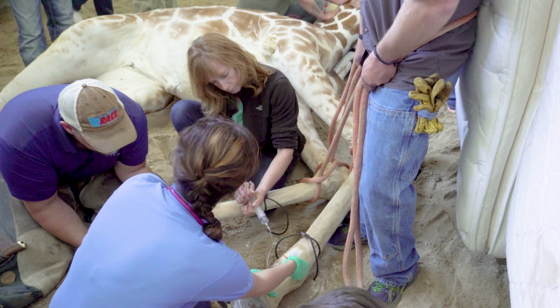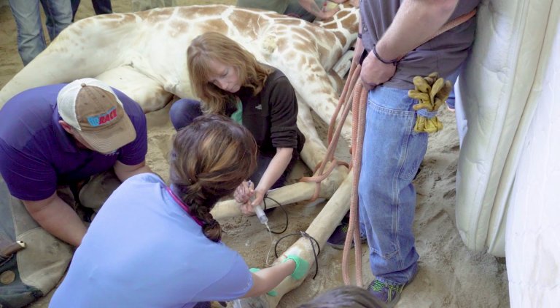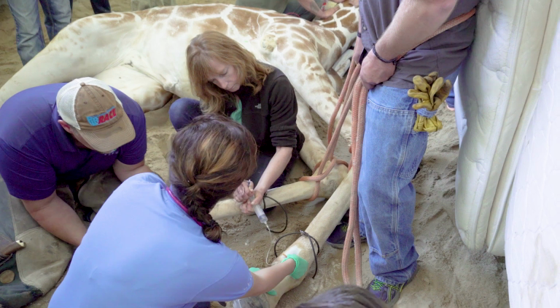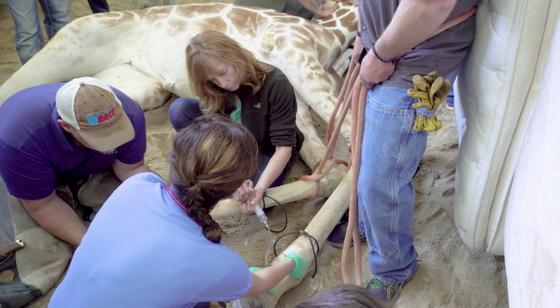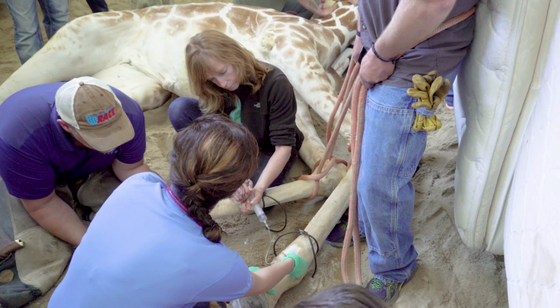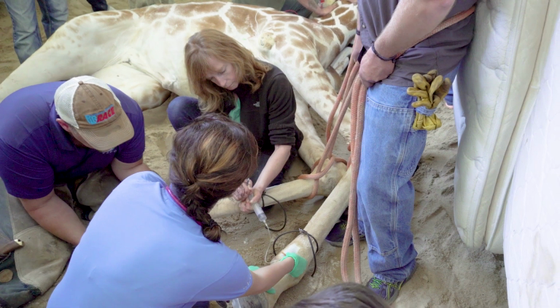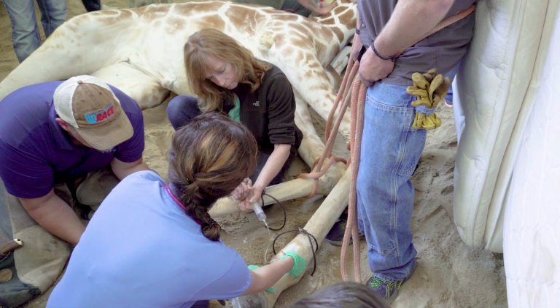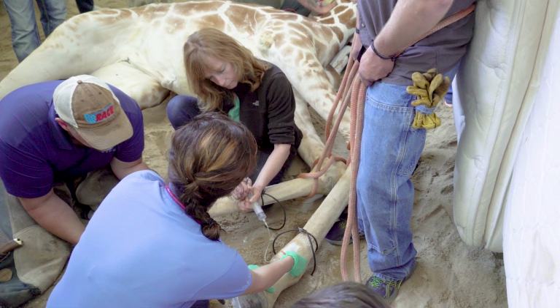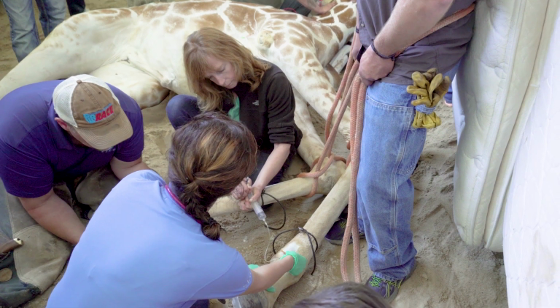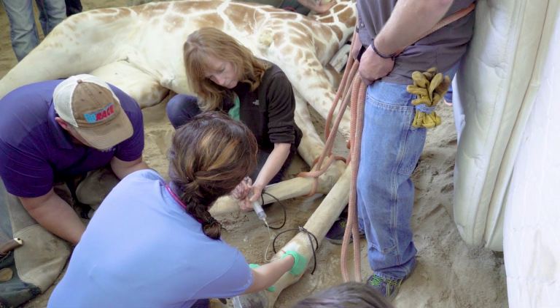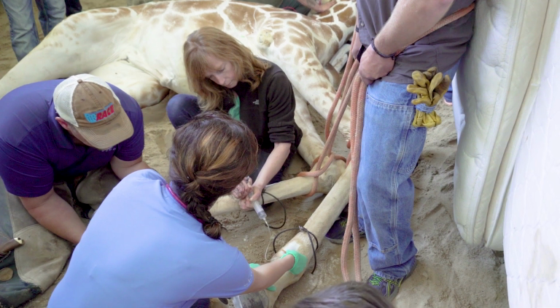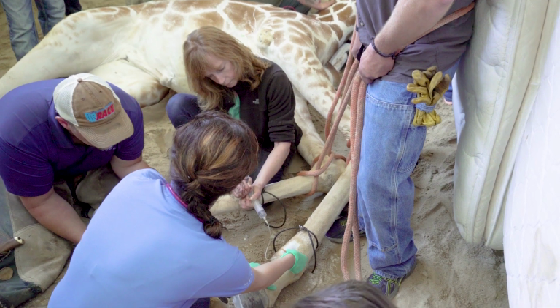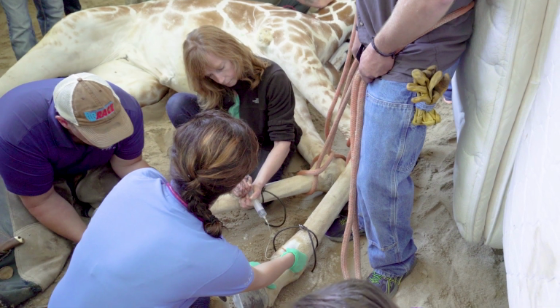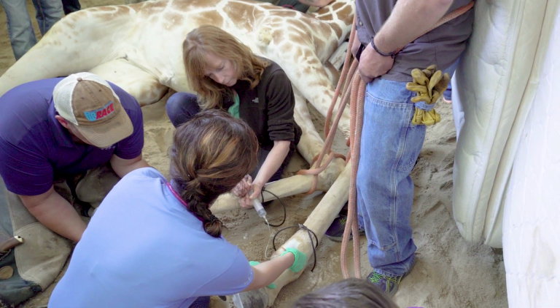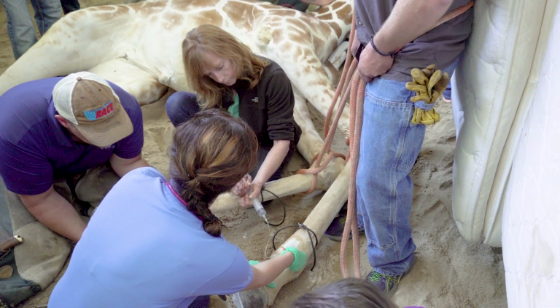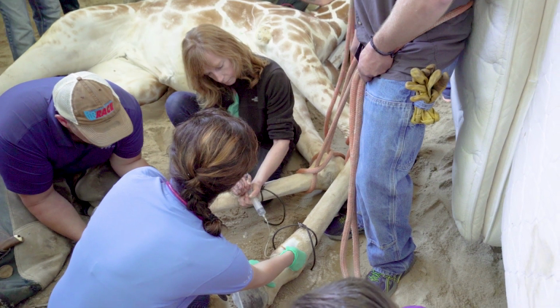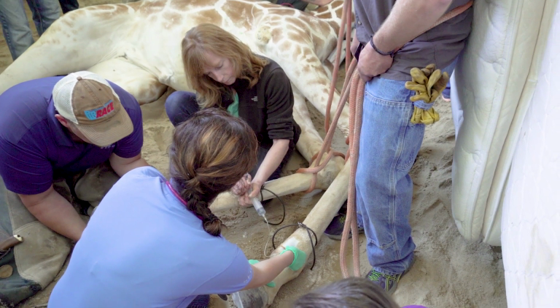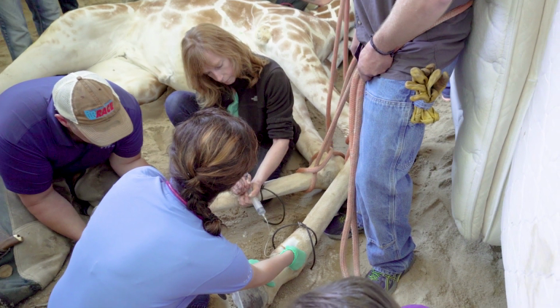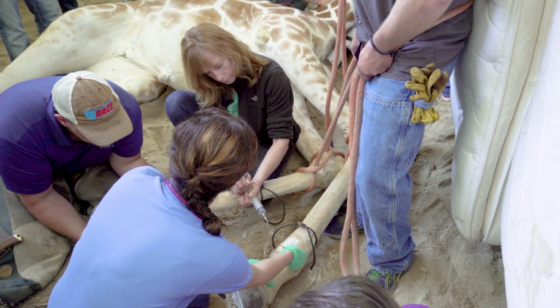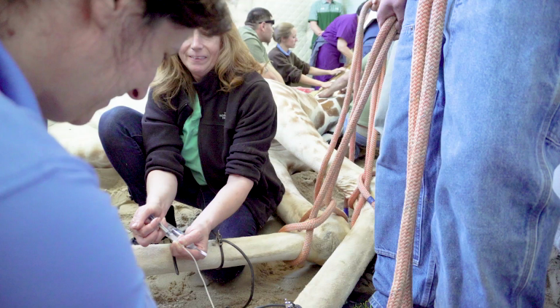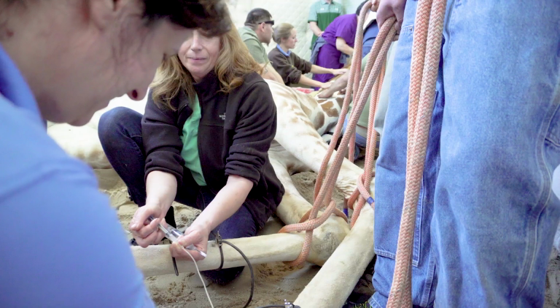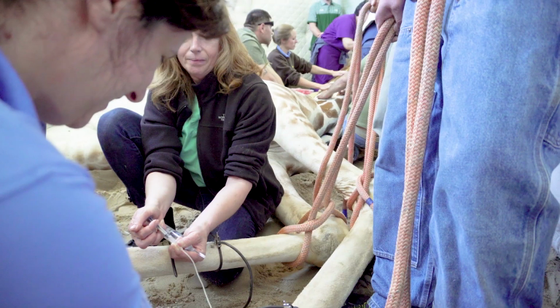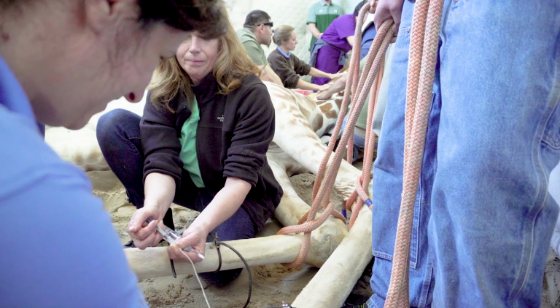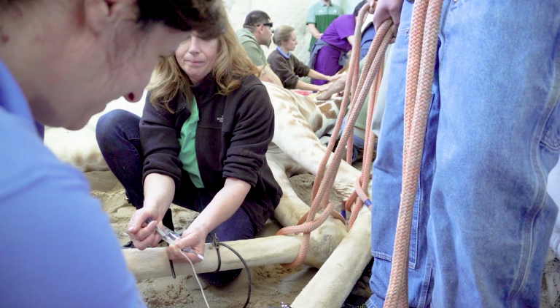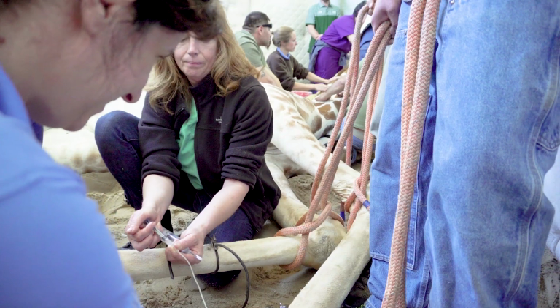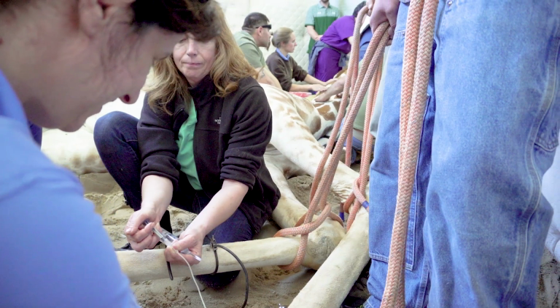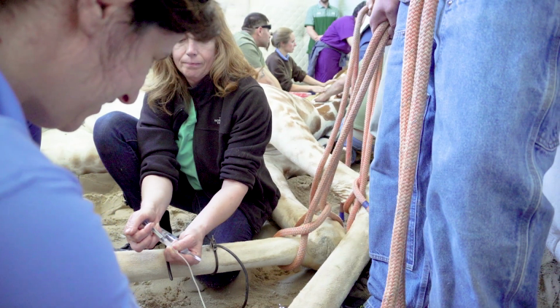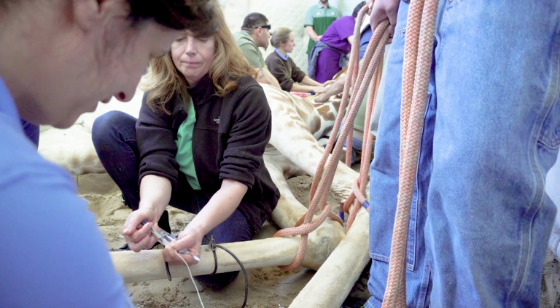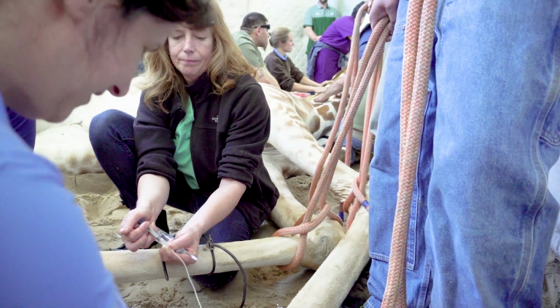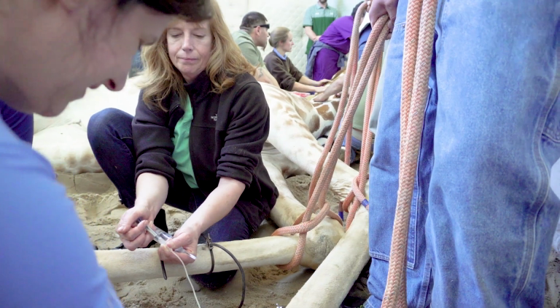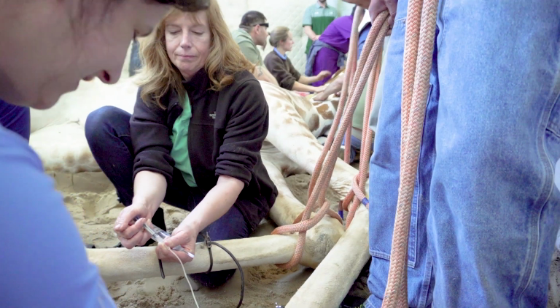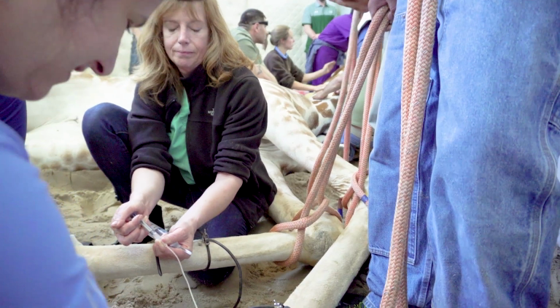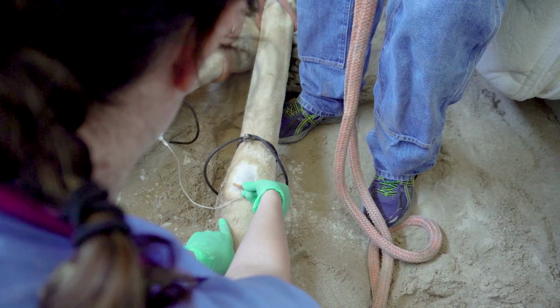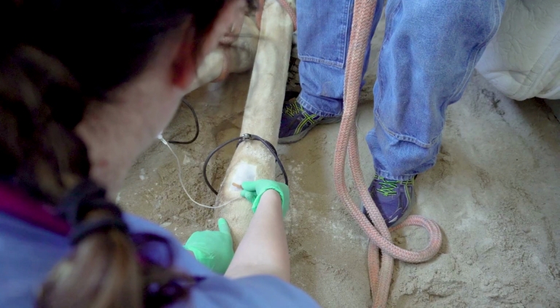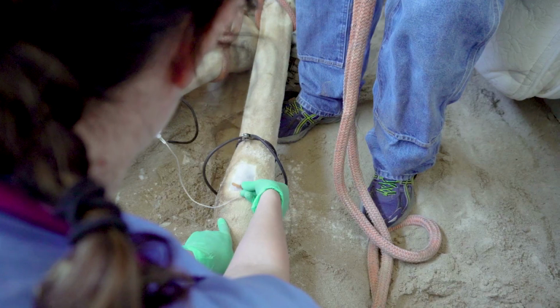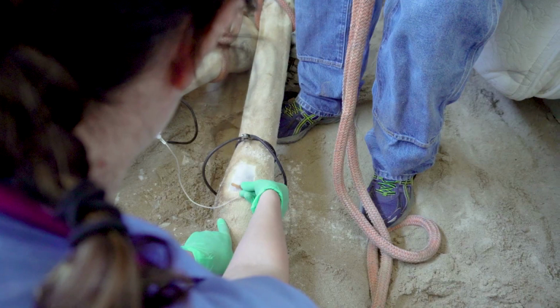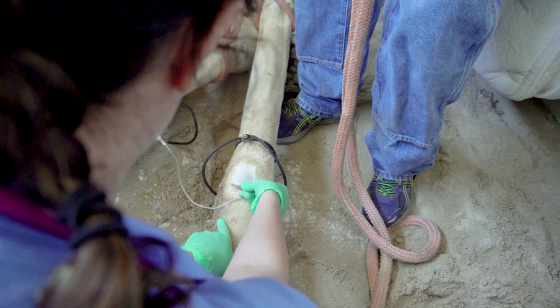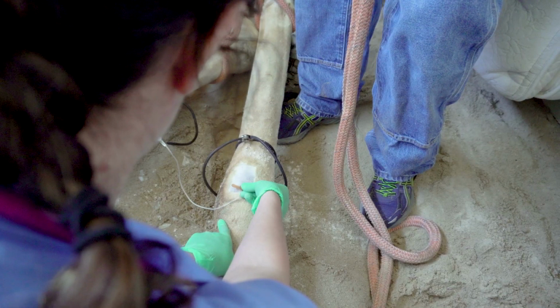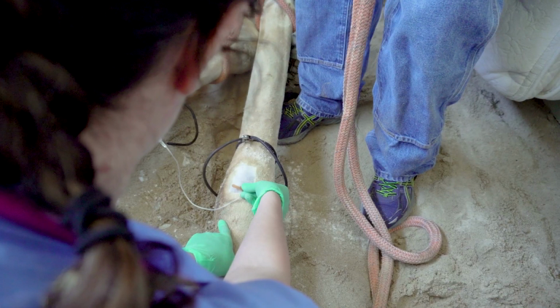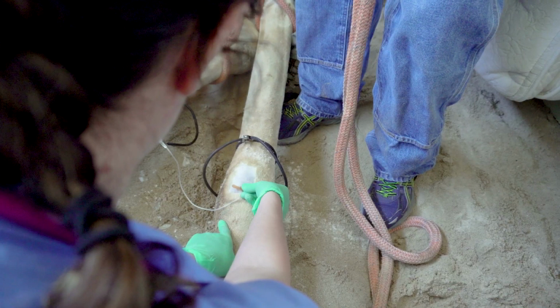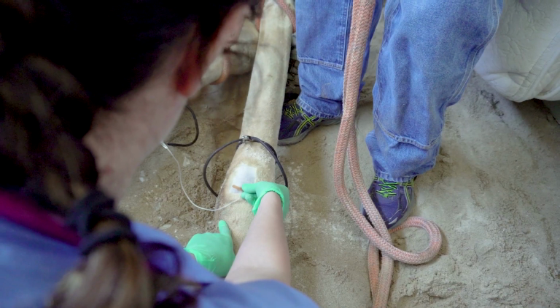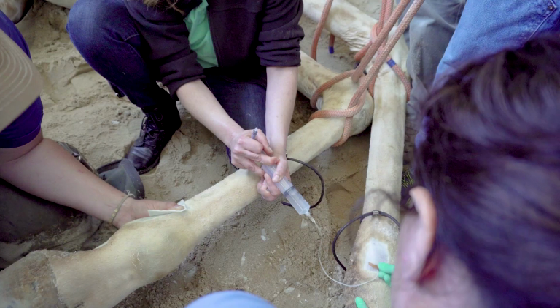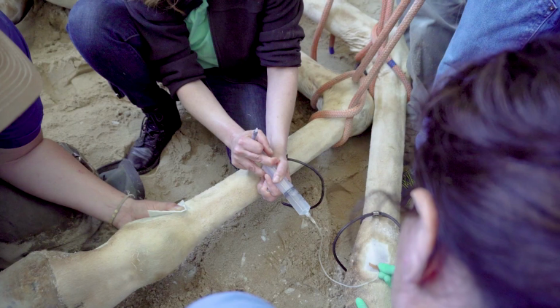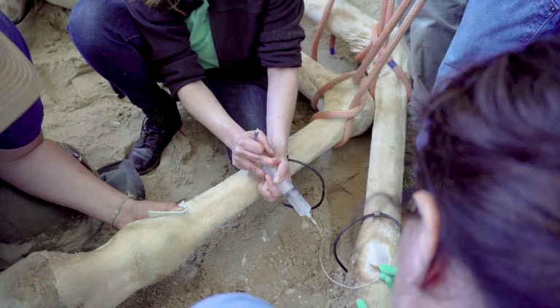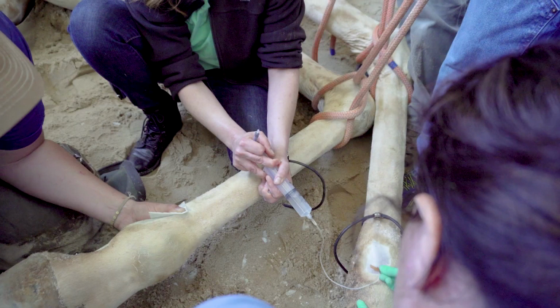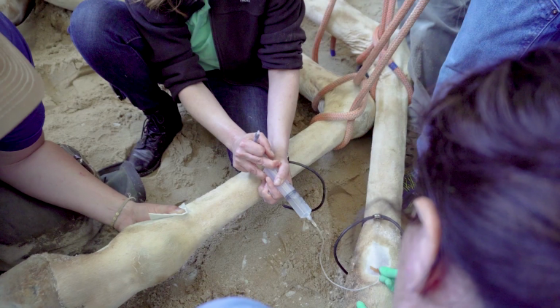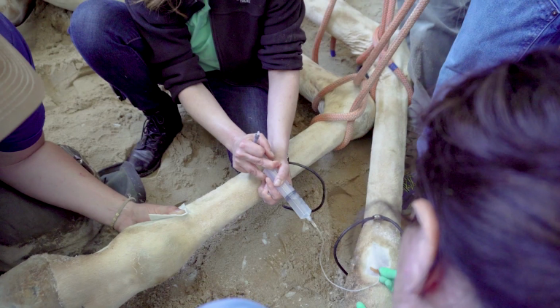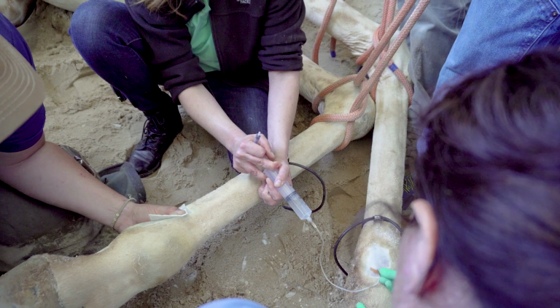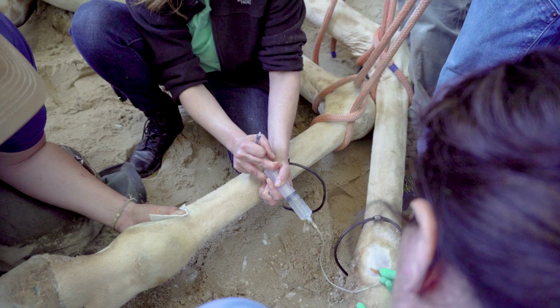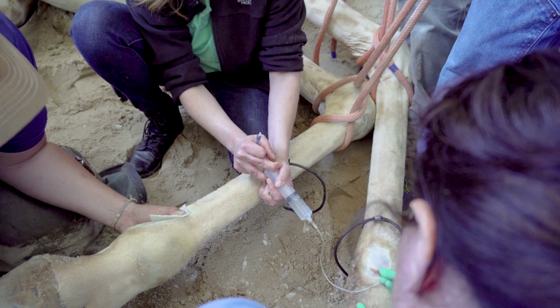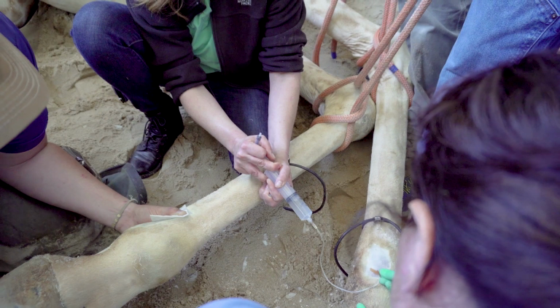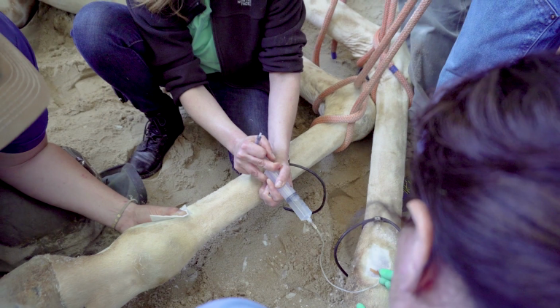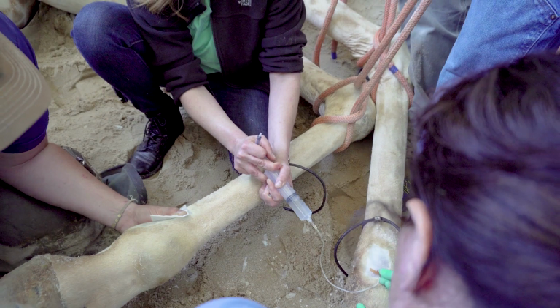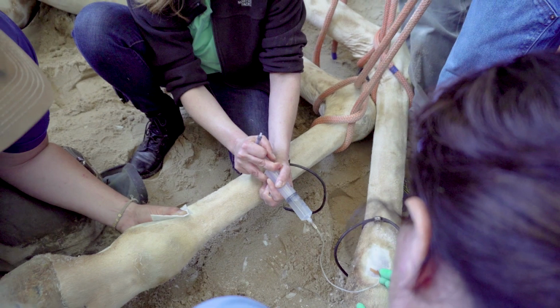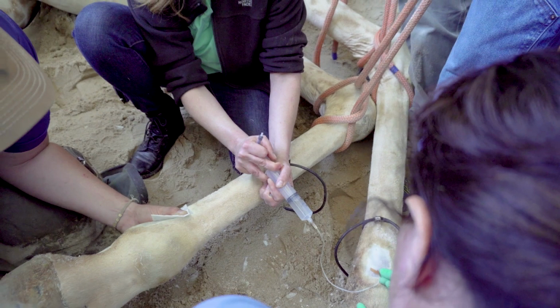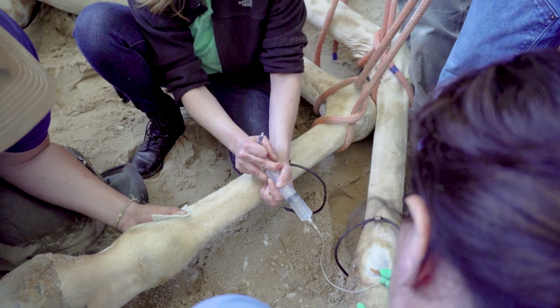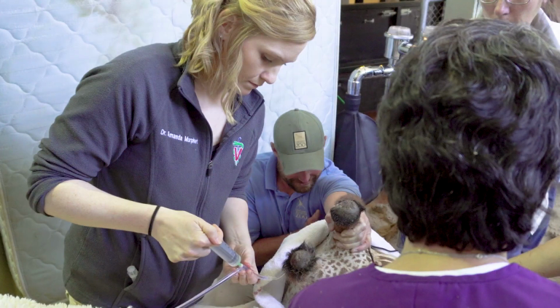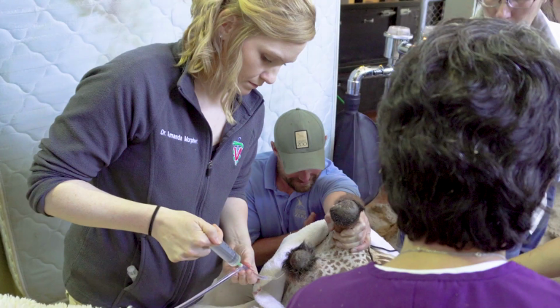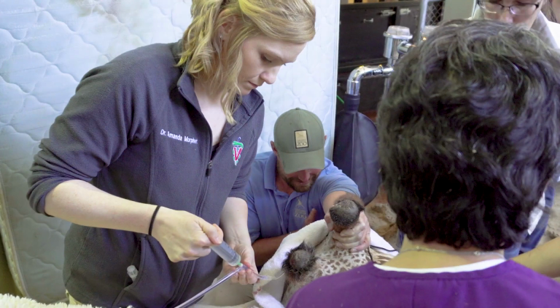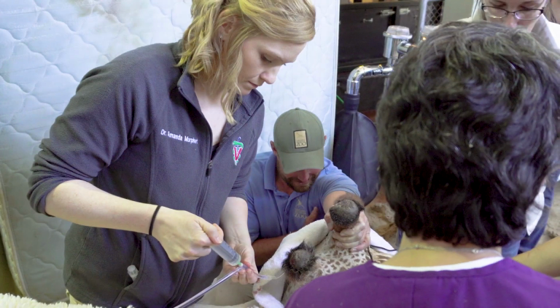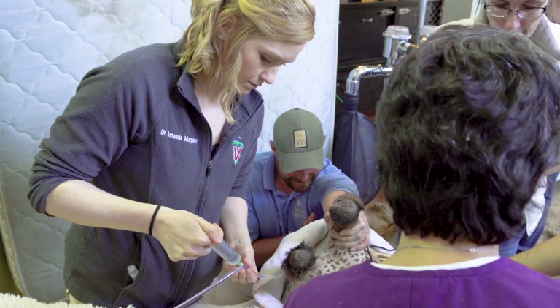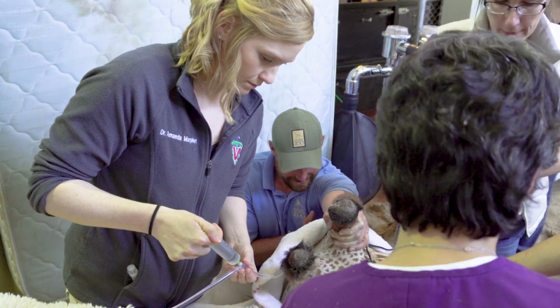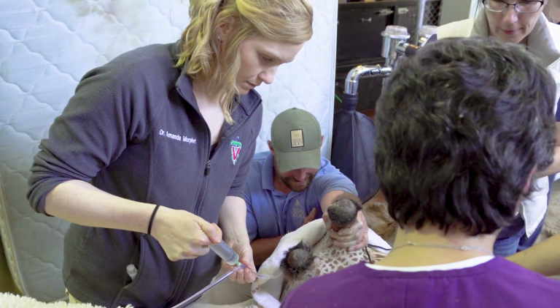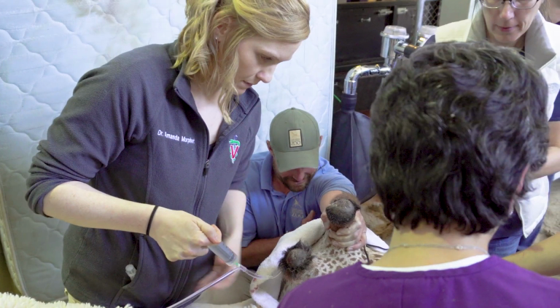This might give us another way to really improve these guys' quality of life and be used in other species as well.